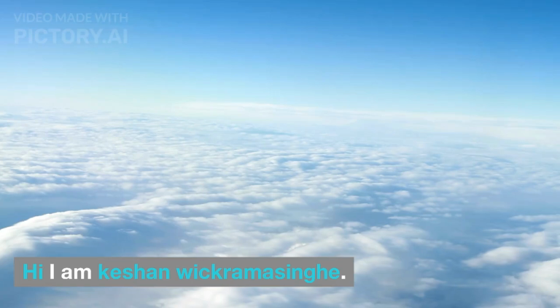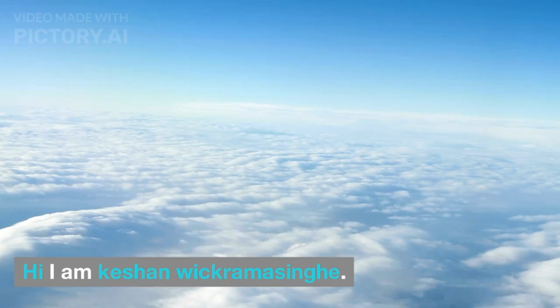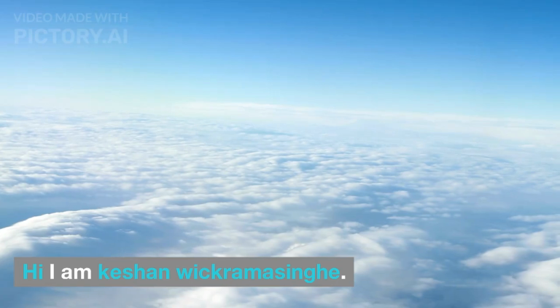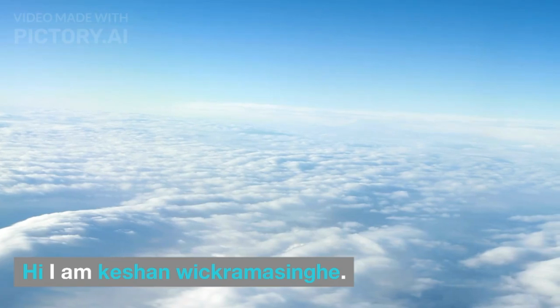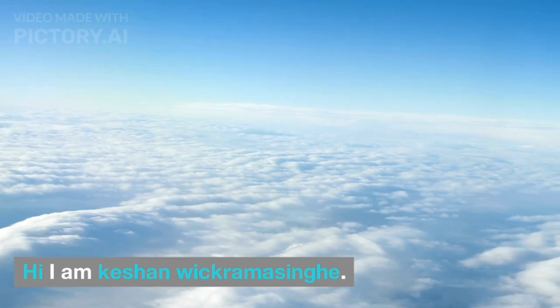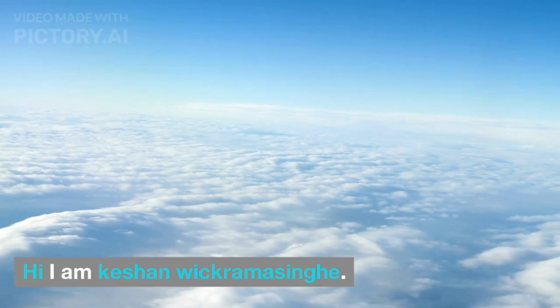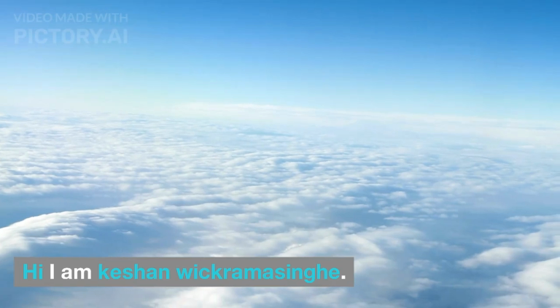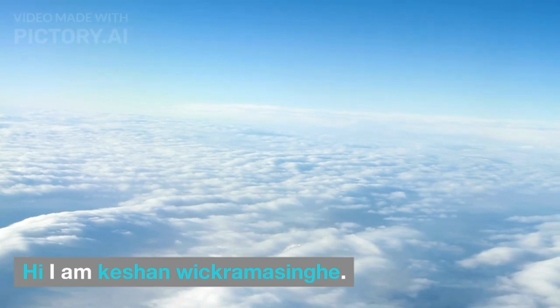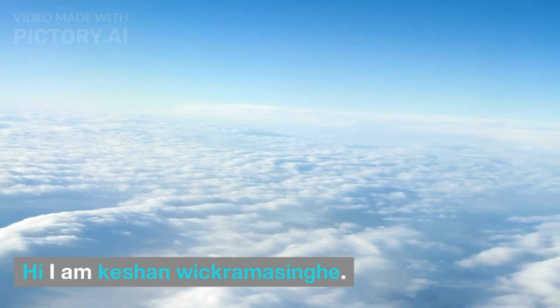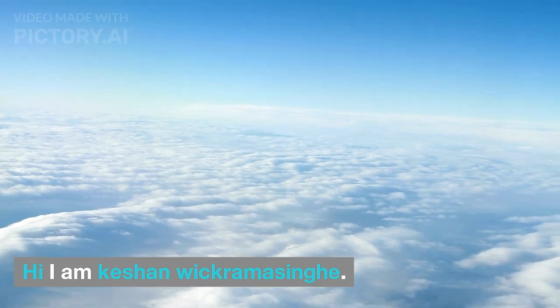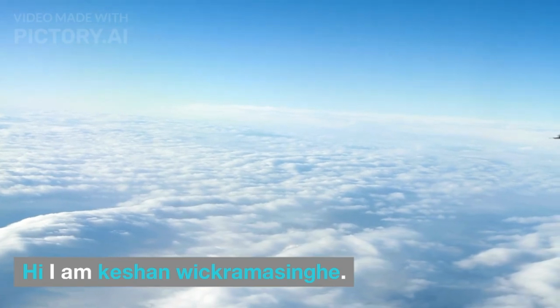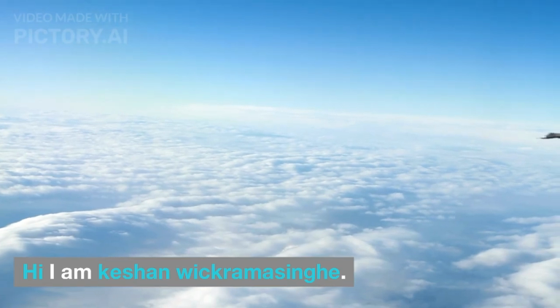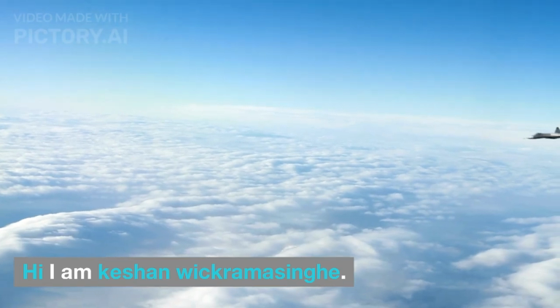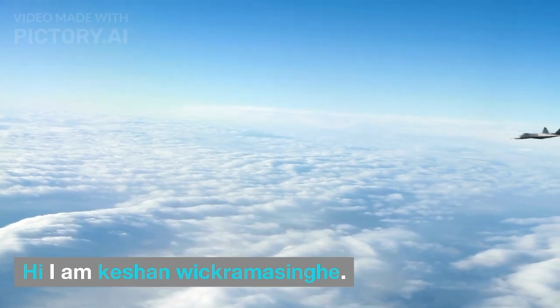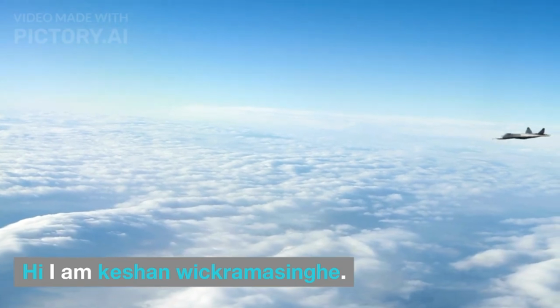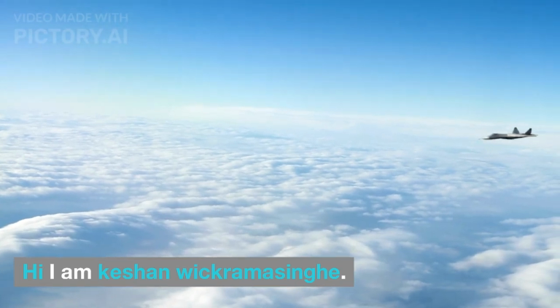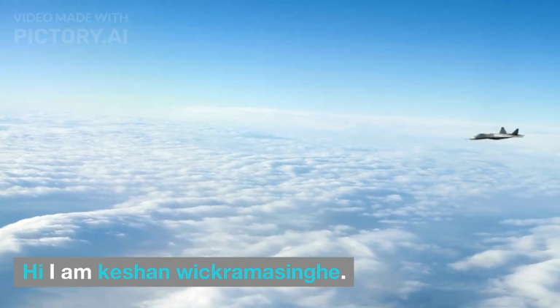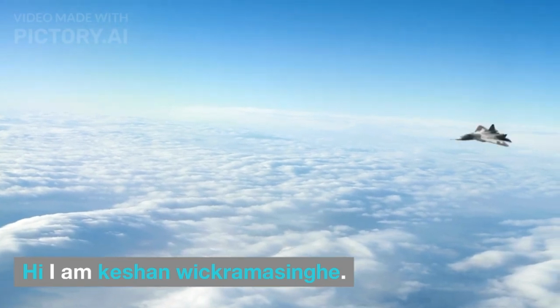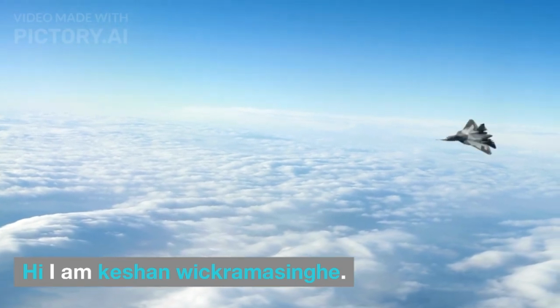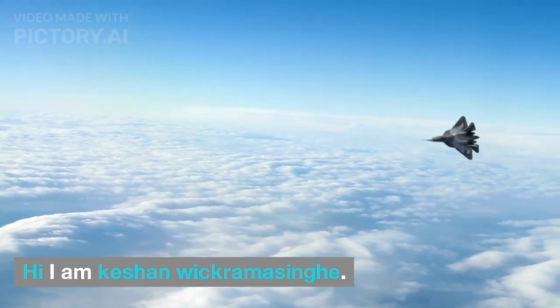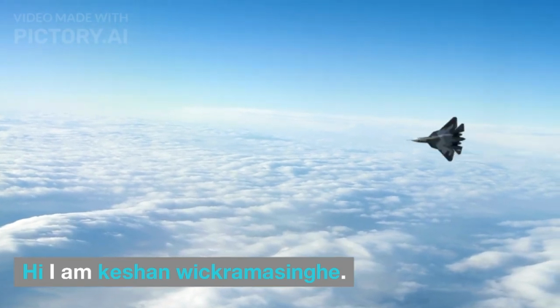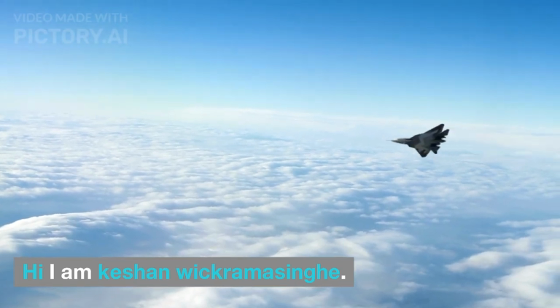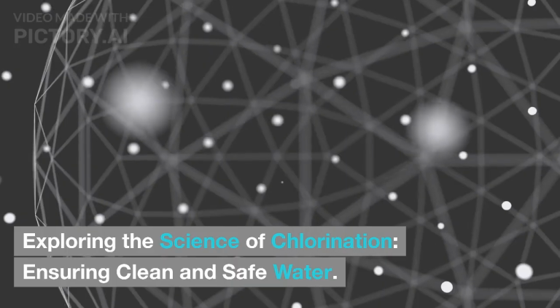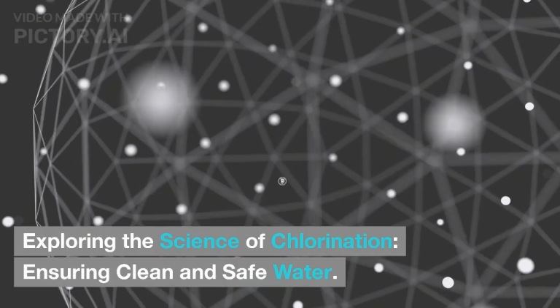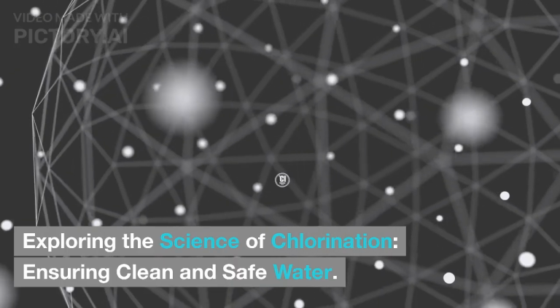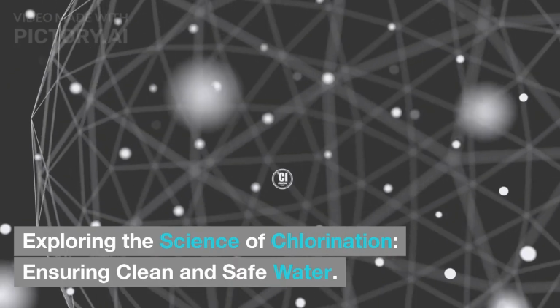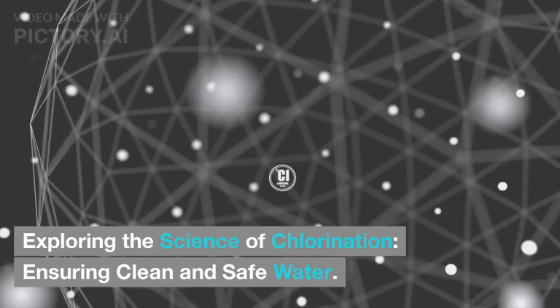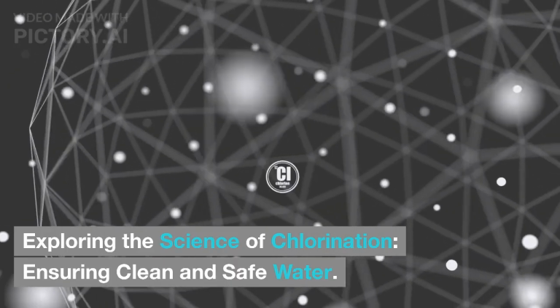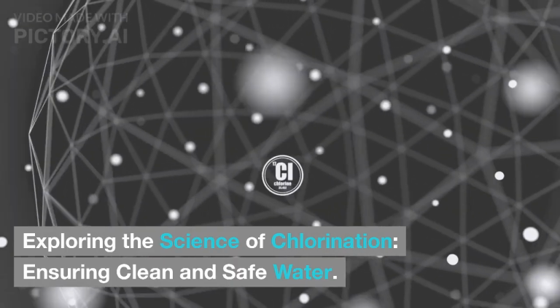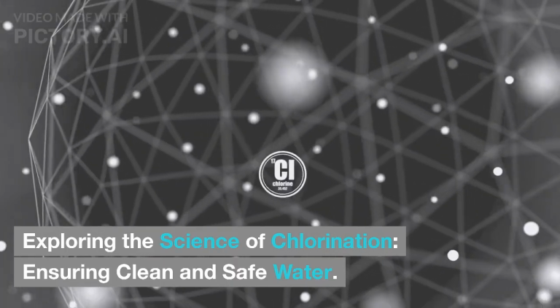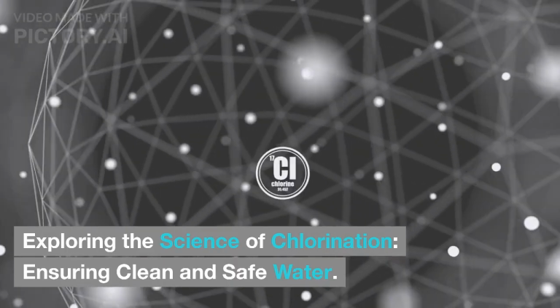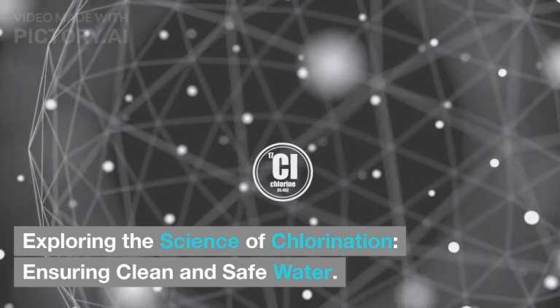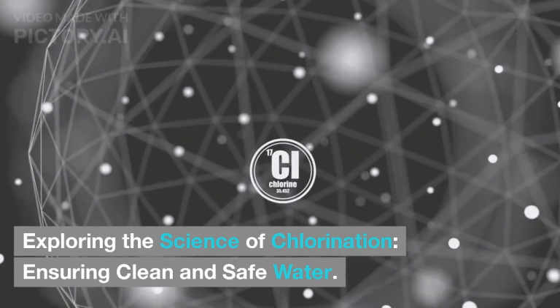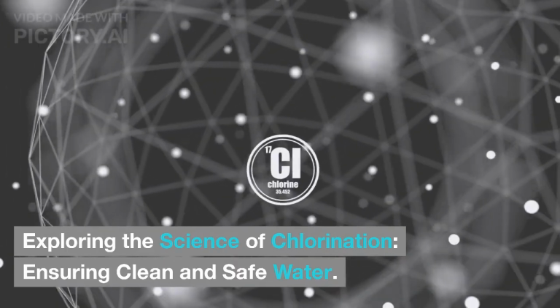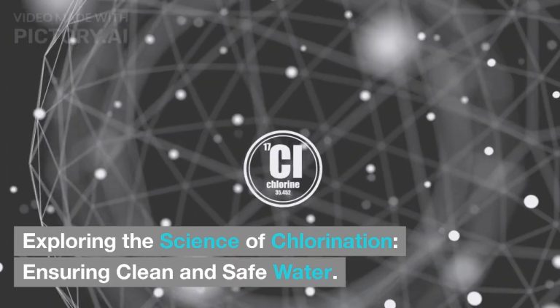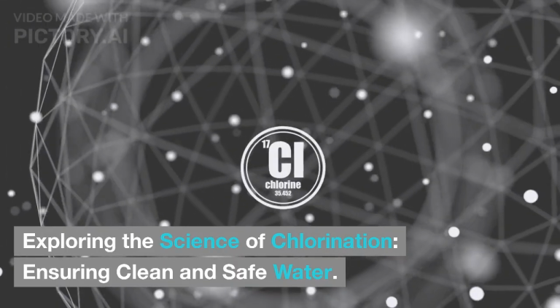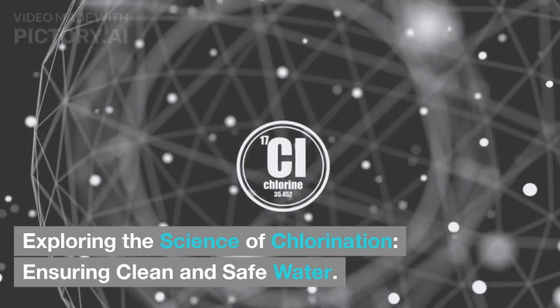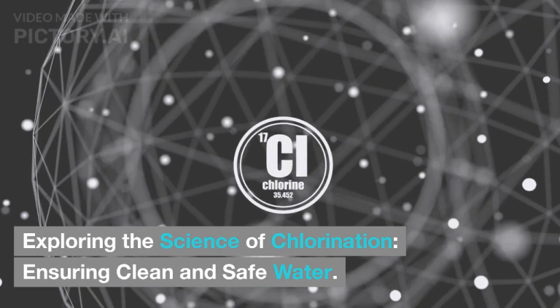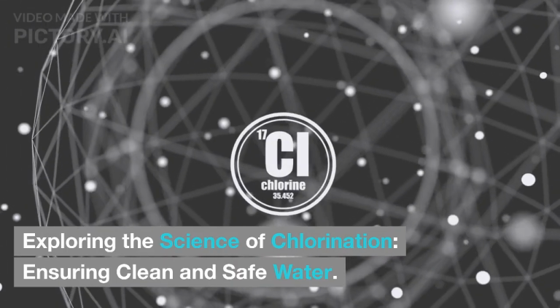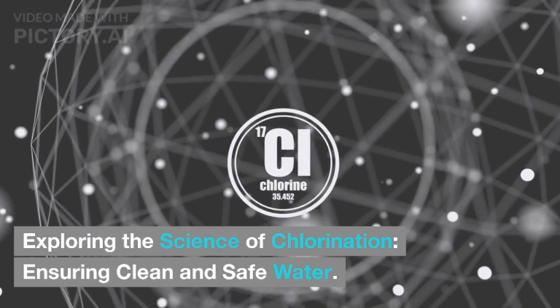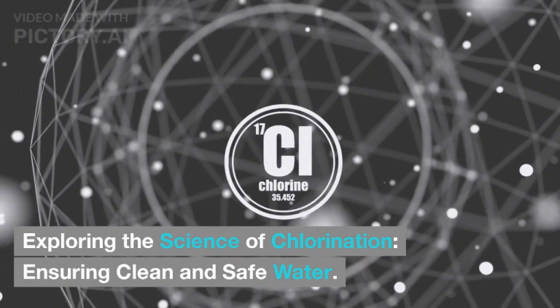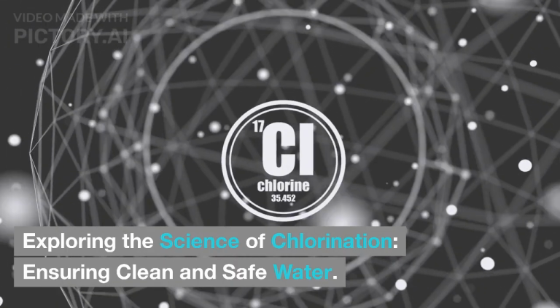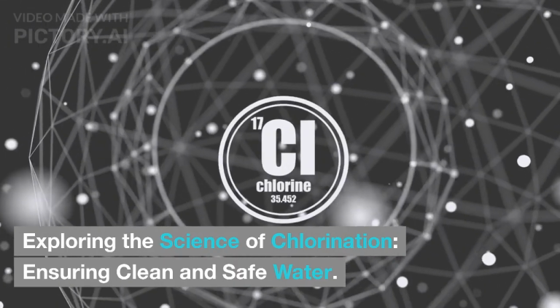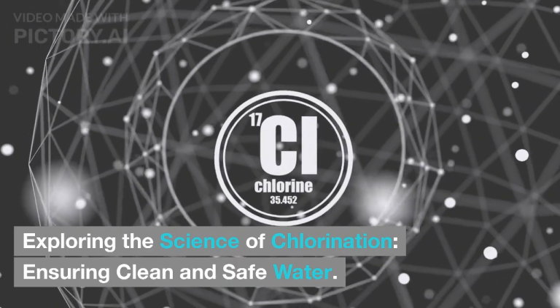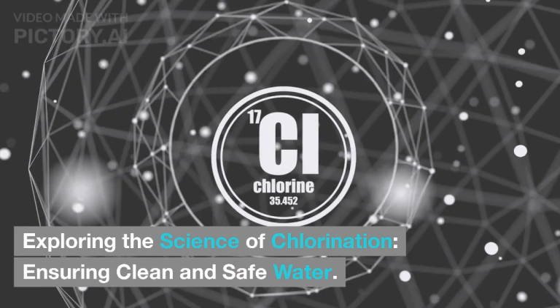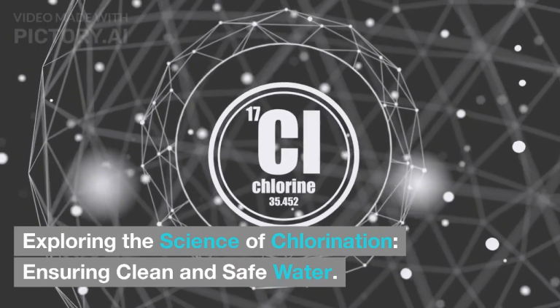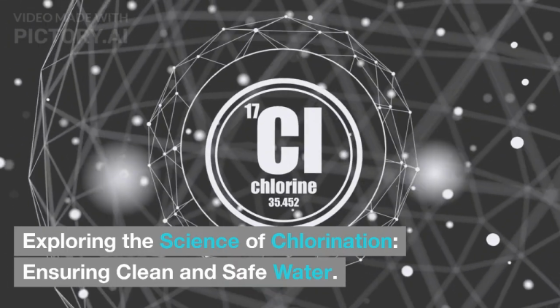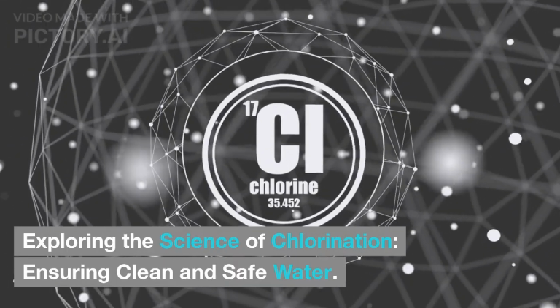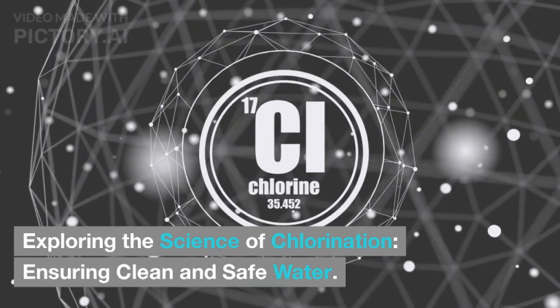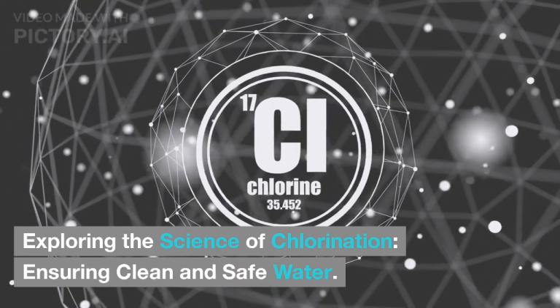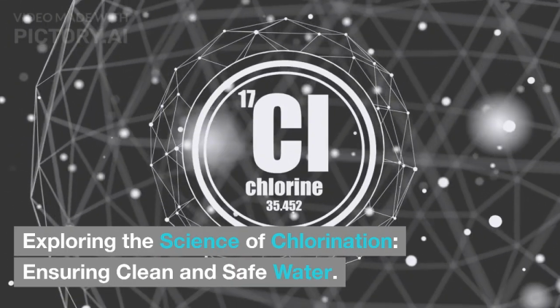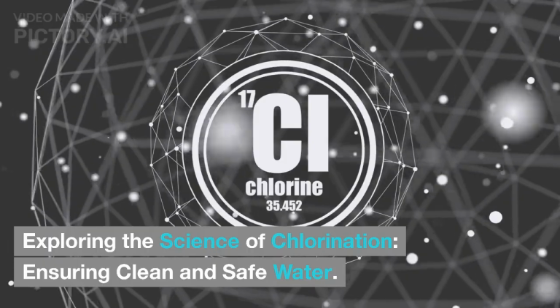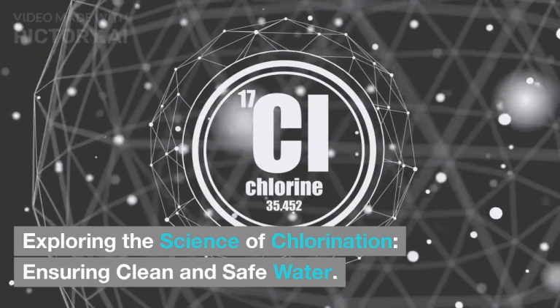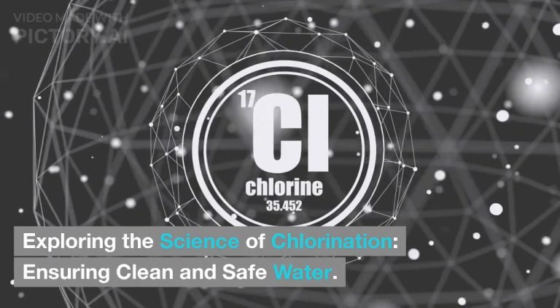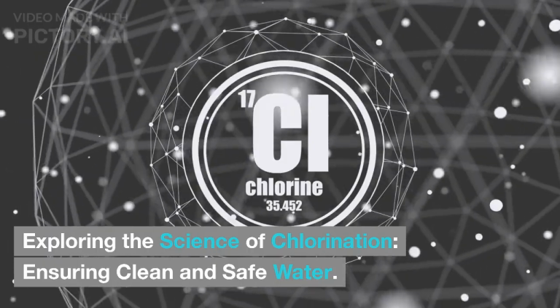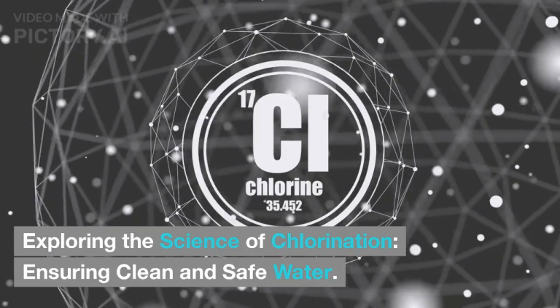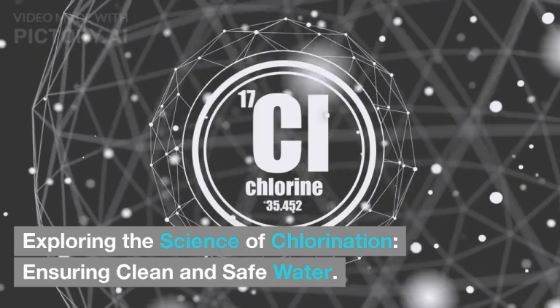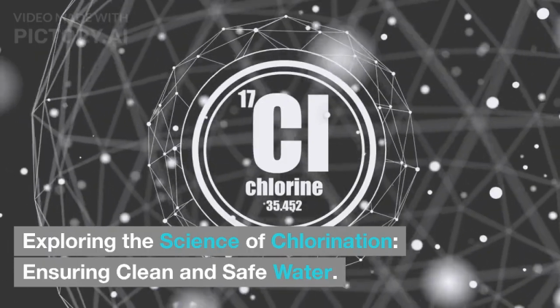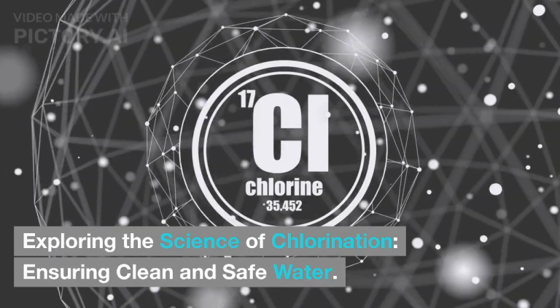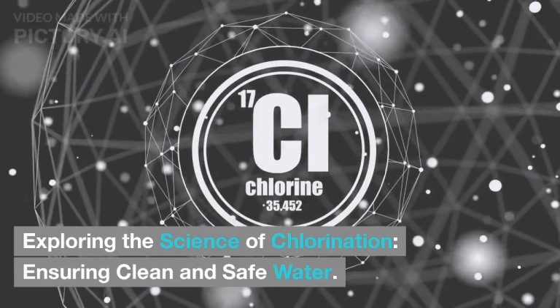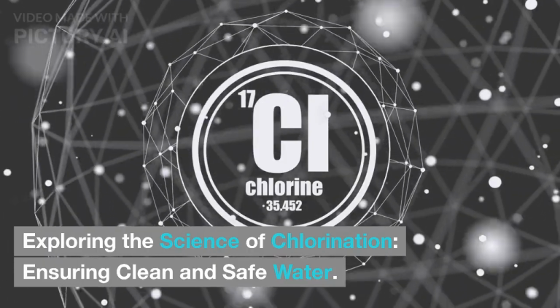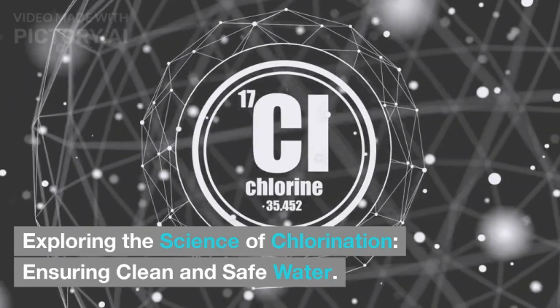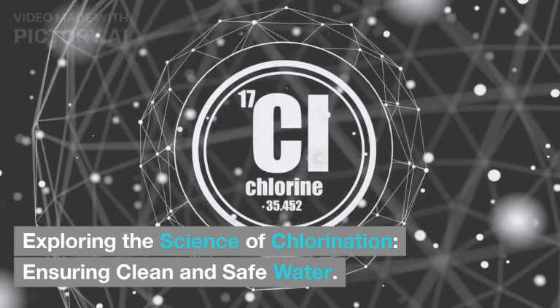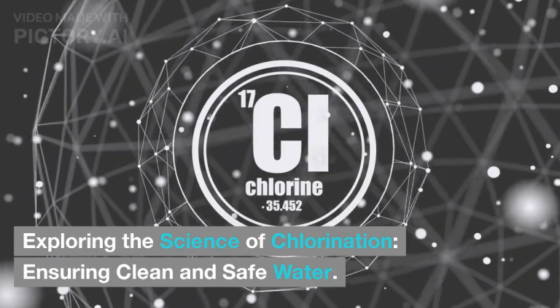Hi, I am Keyshawn Wickramasingh. Exploring the science of chlorination, ensuring clean and safe water.